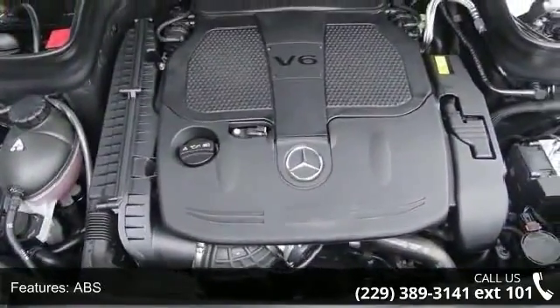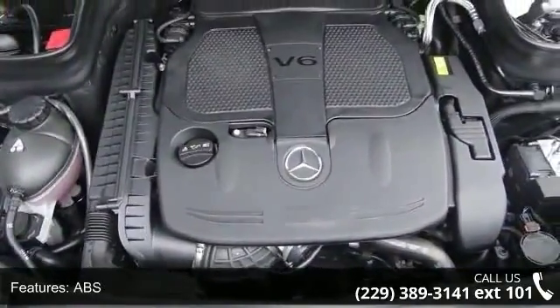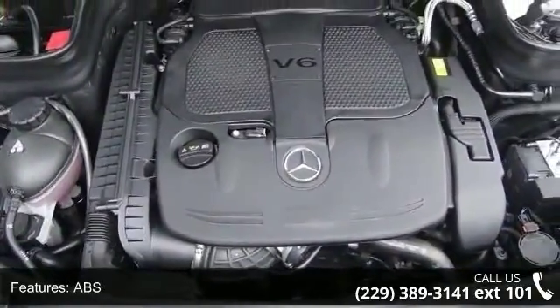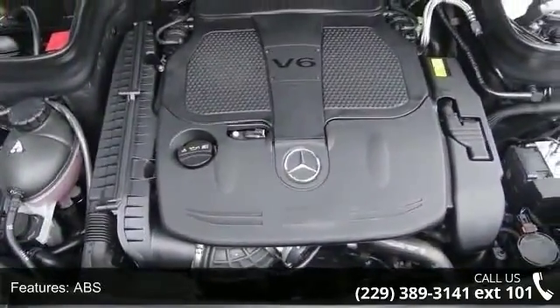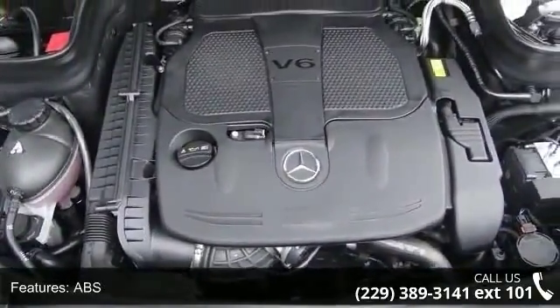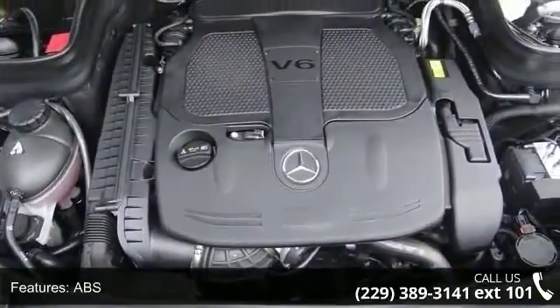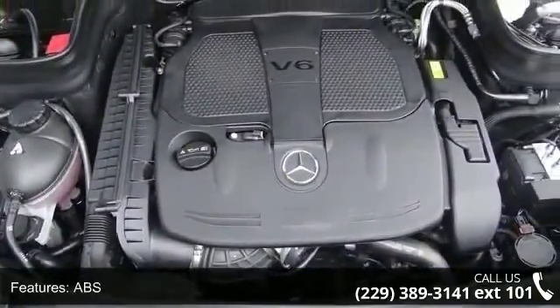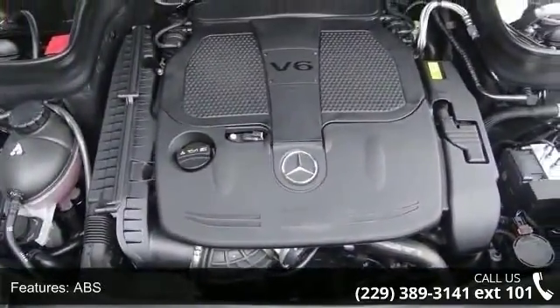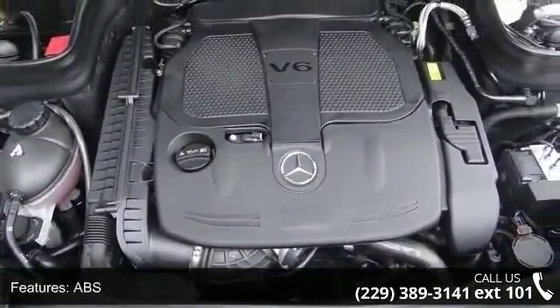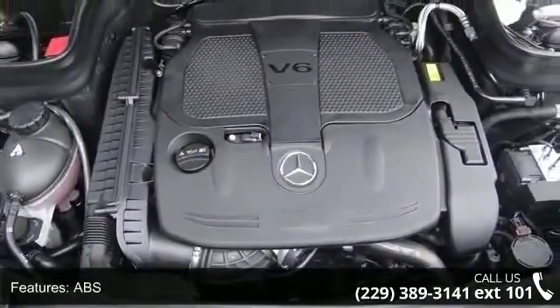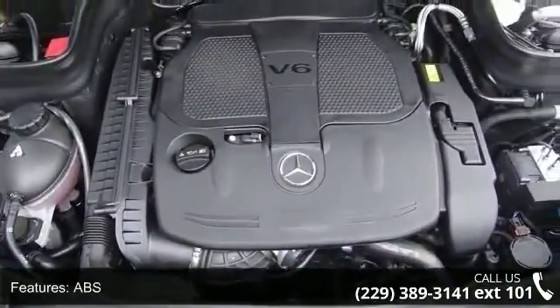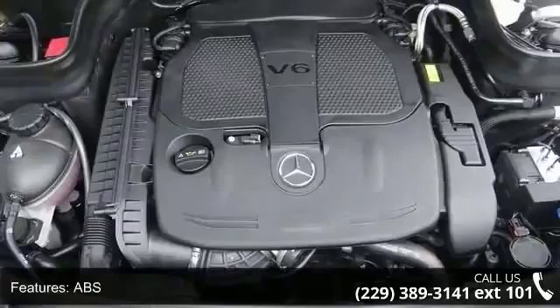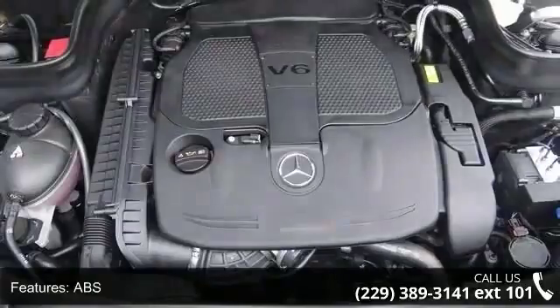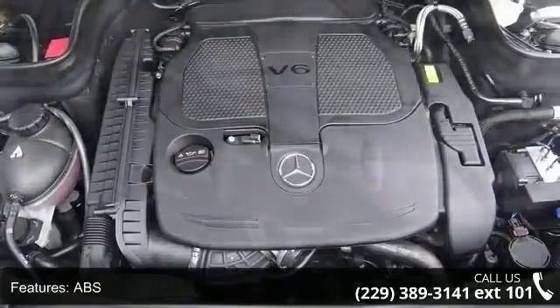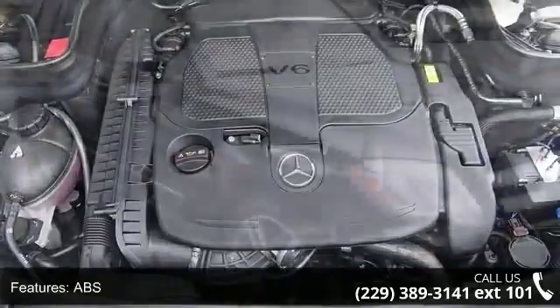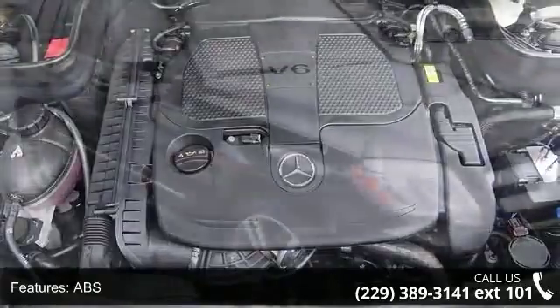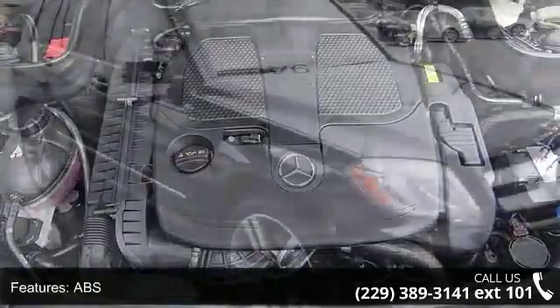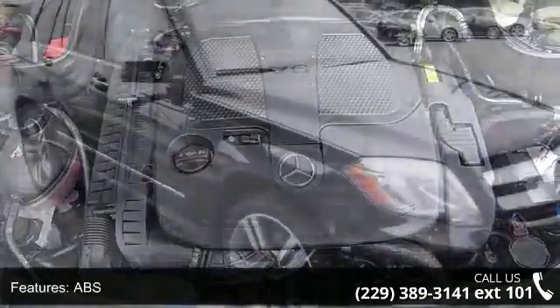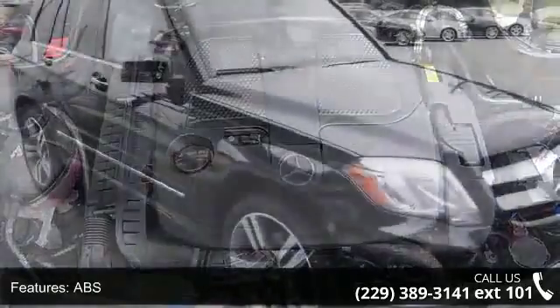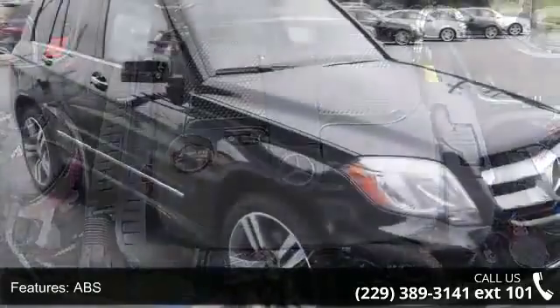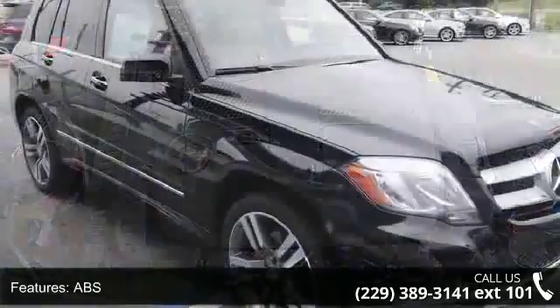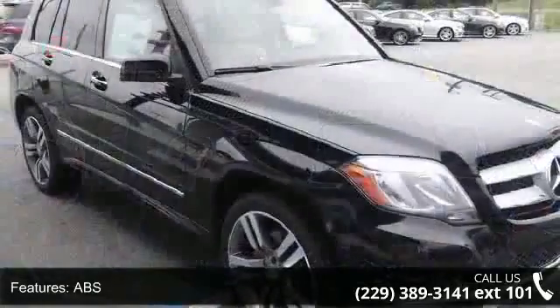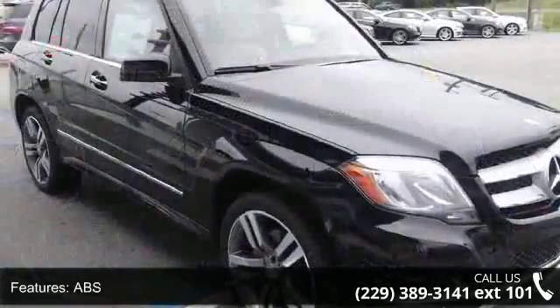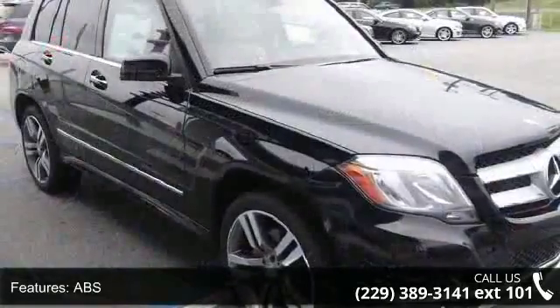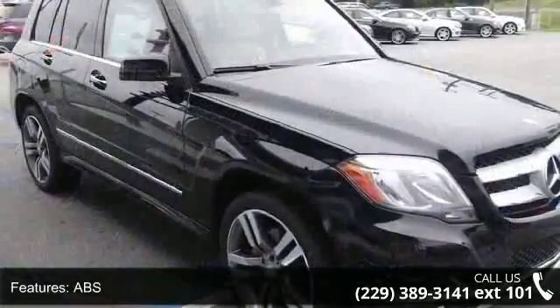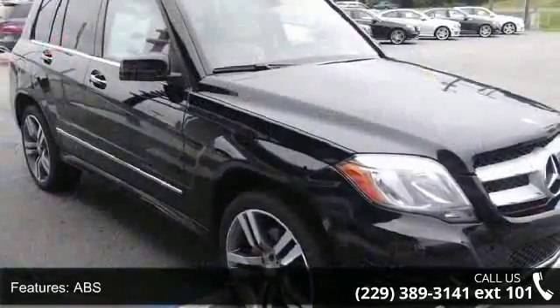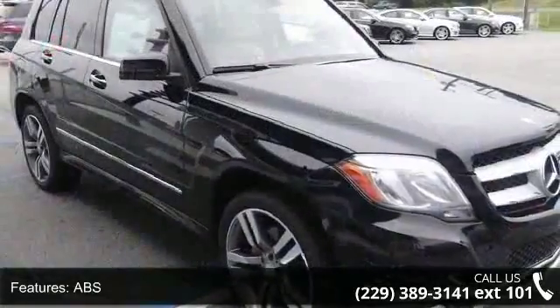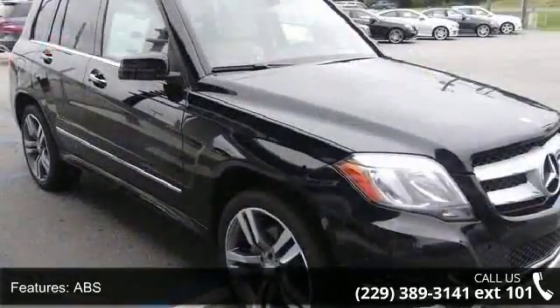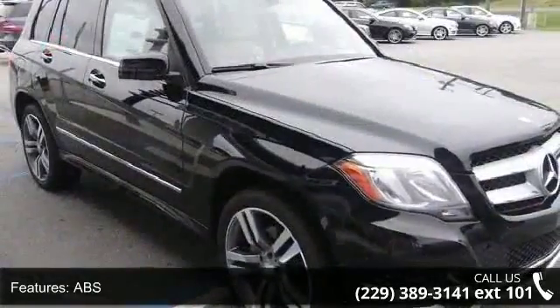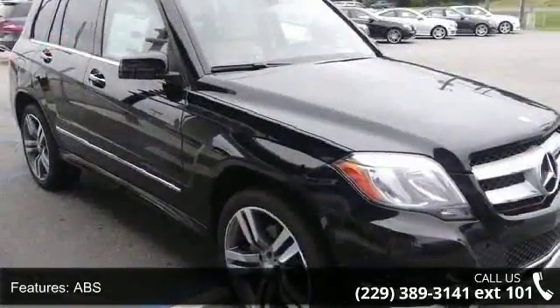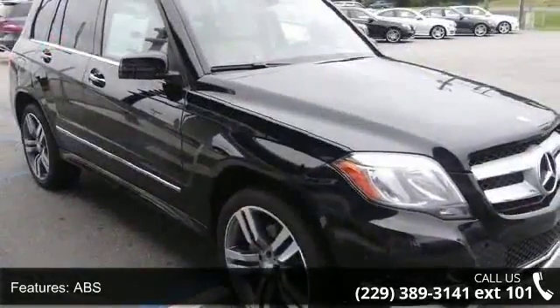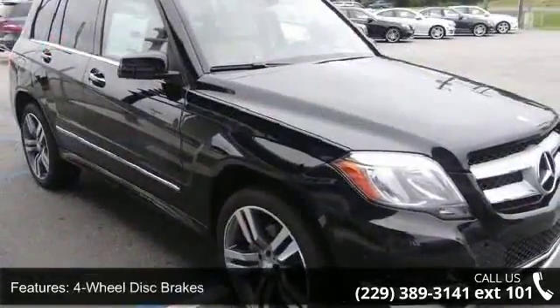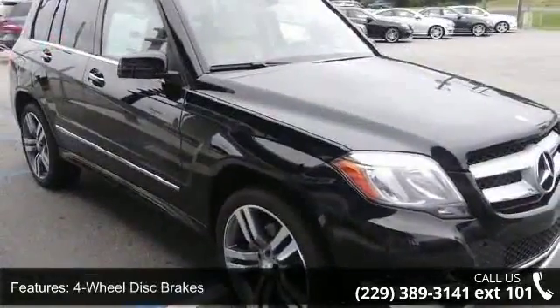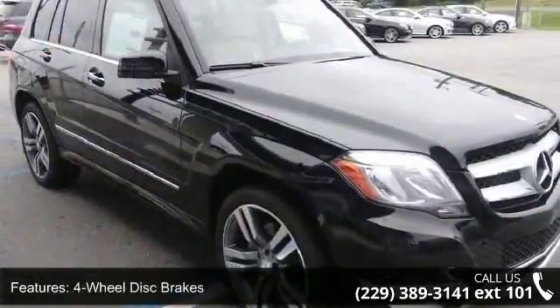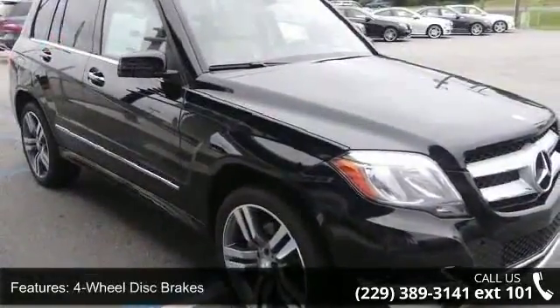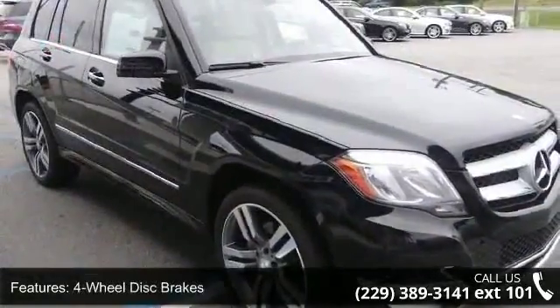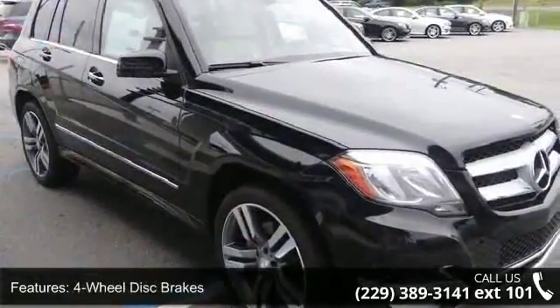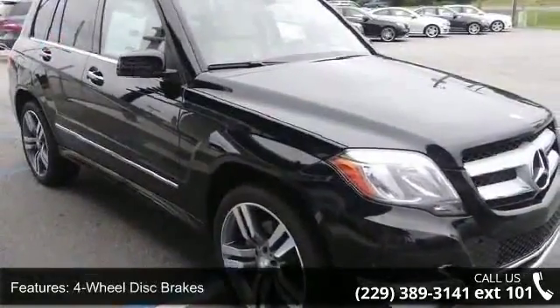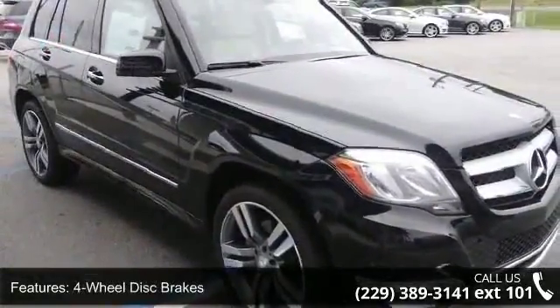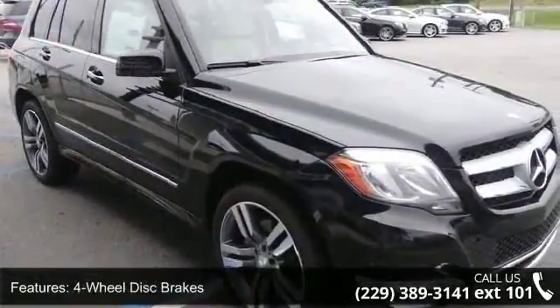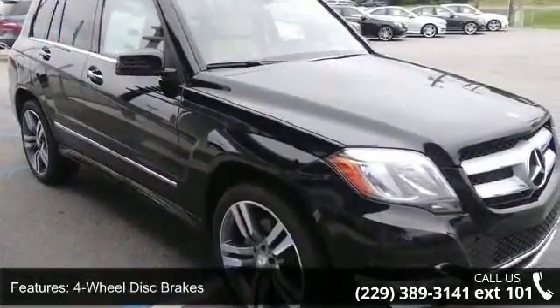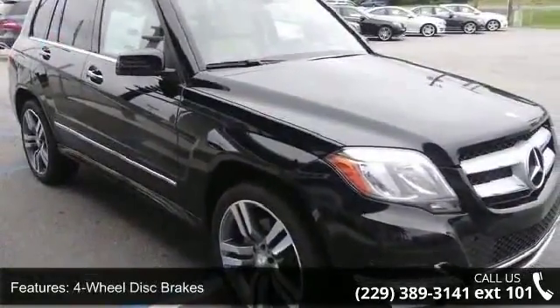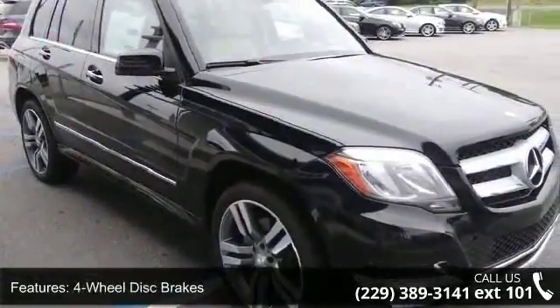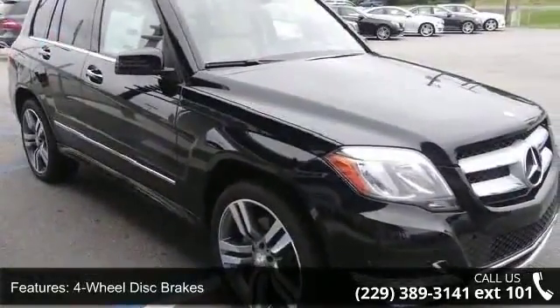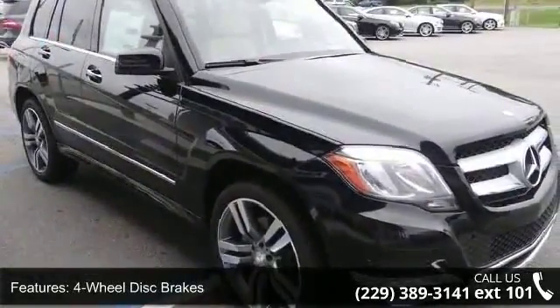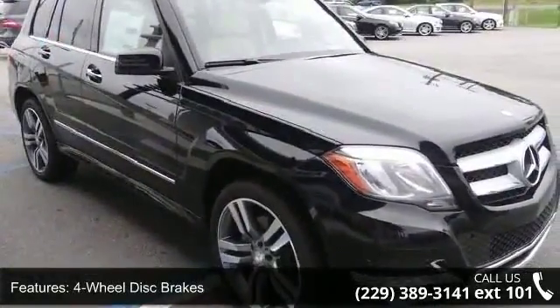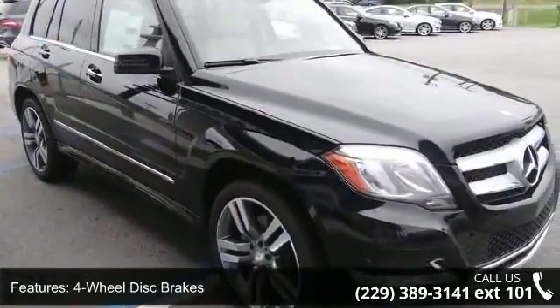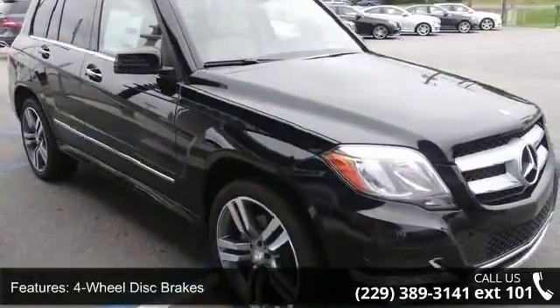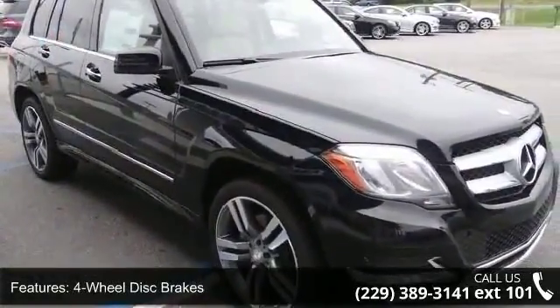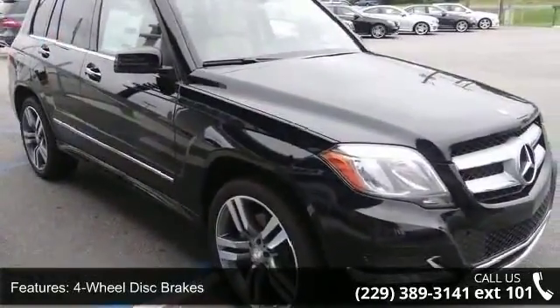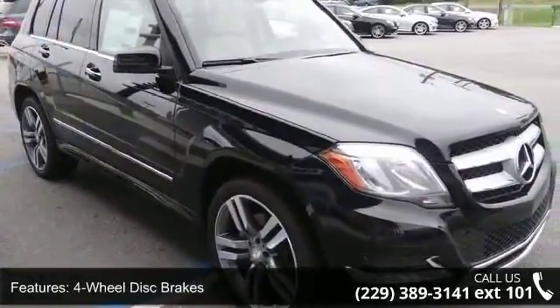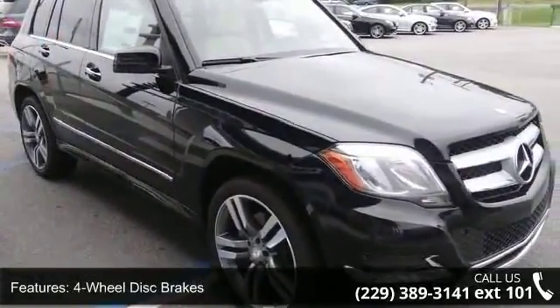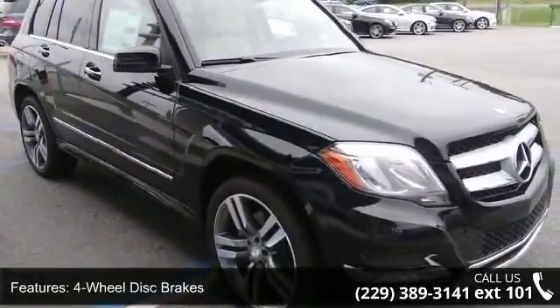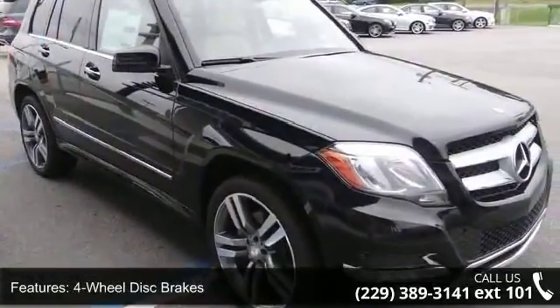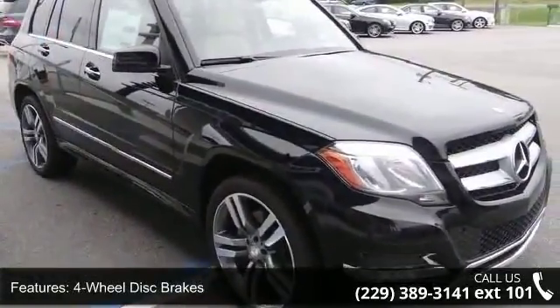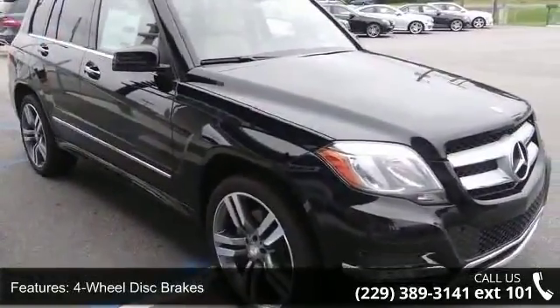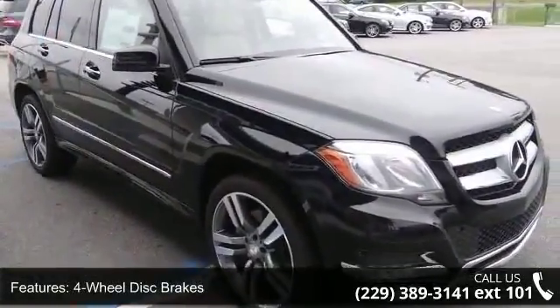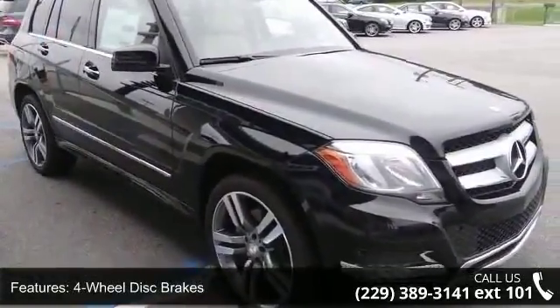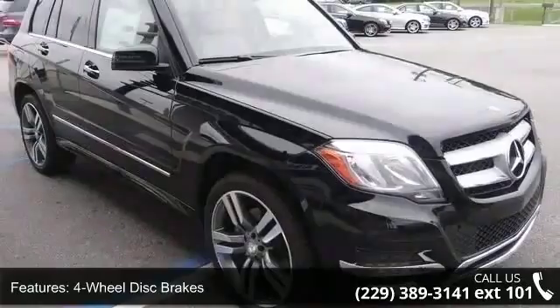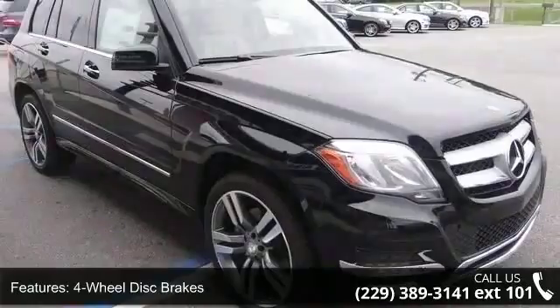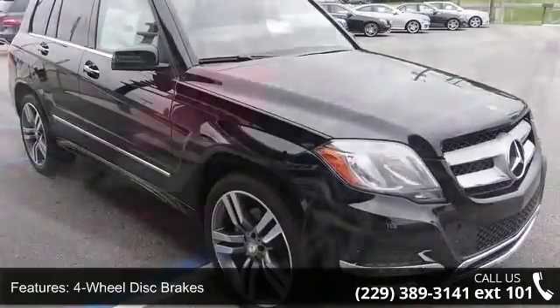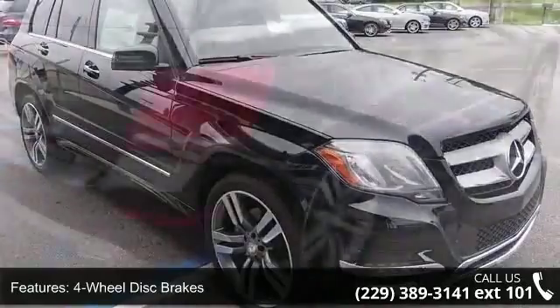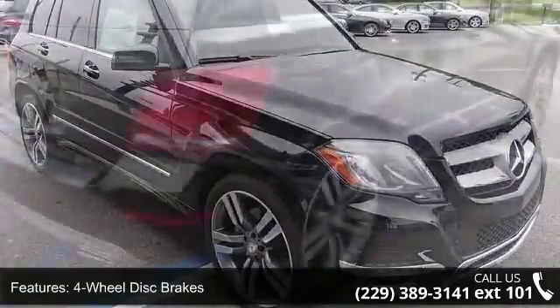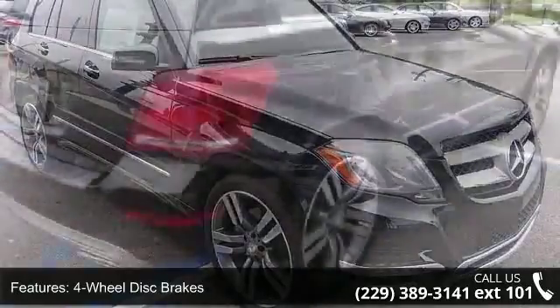Also featured: variable speed intermittent wipers, bucket seats, passenger illuminated visor mirror, woodgrain interior trim, and premium synthetic seats.